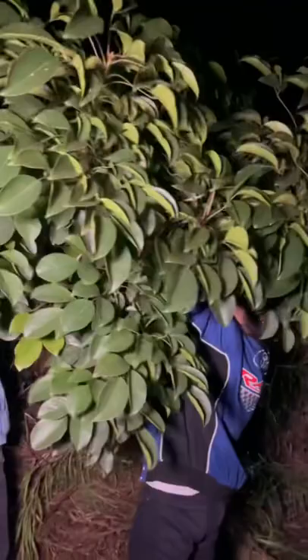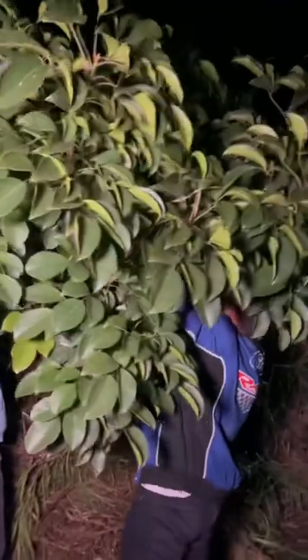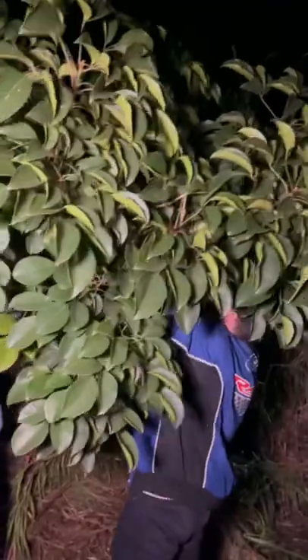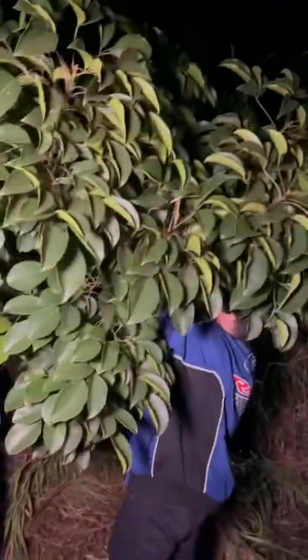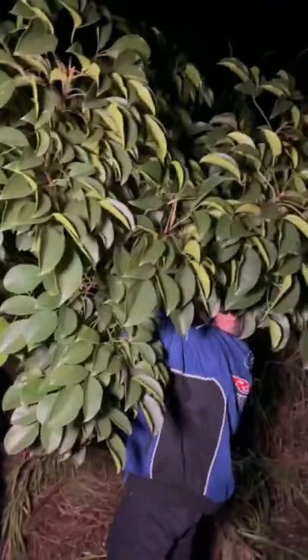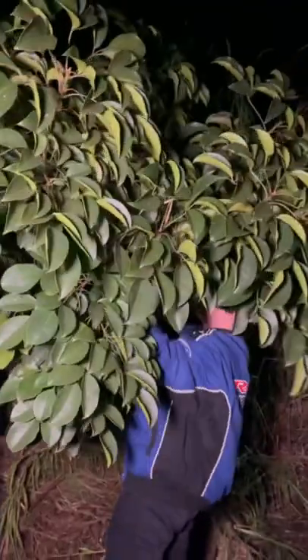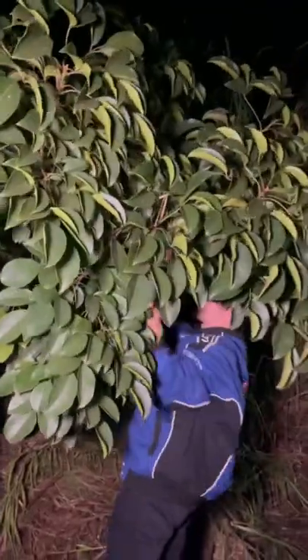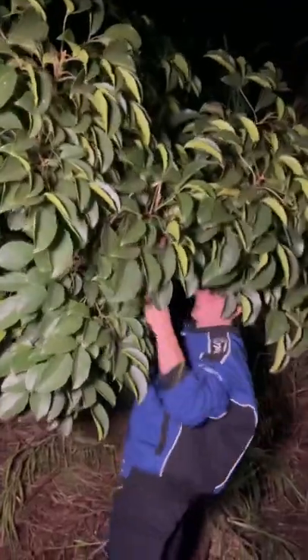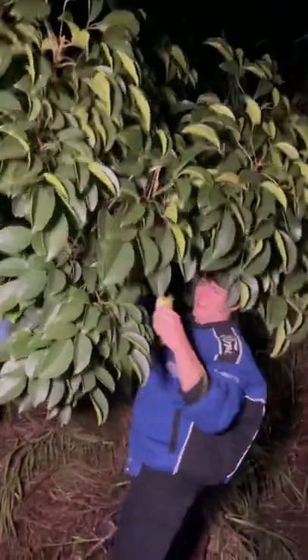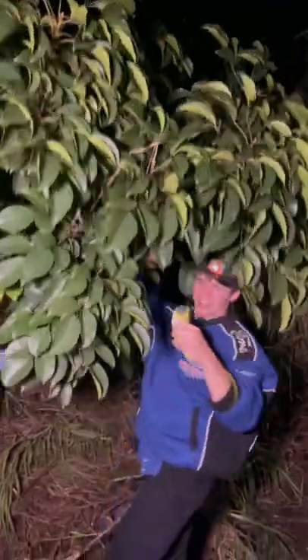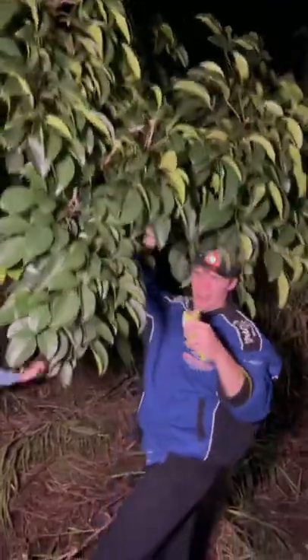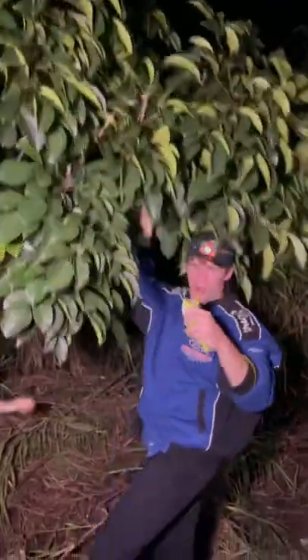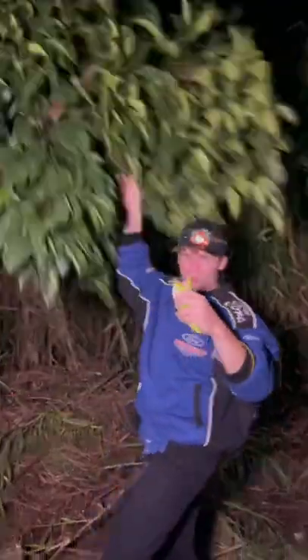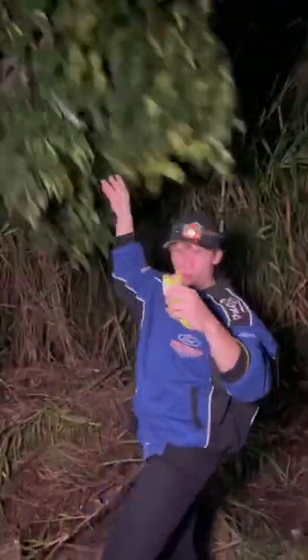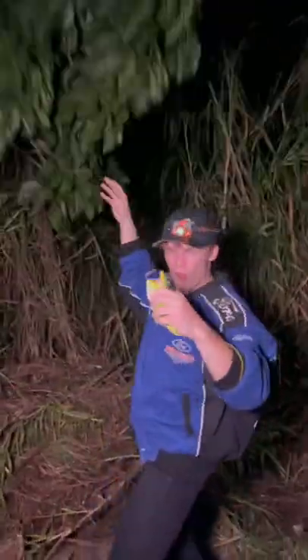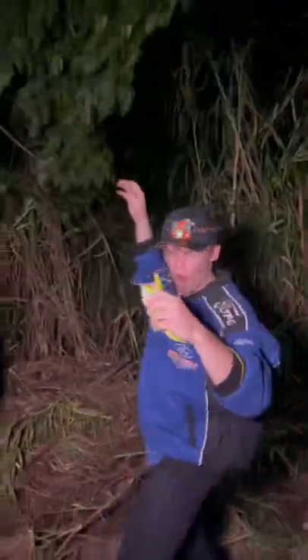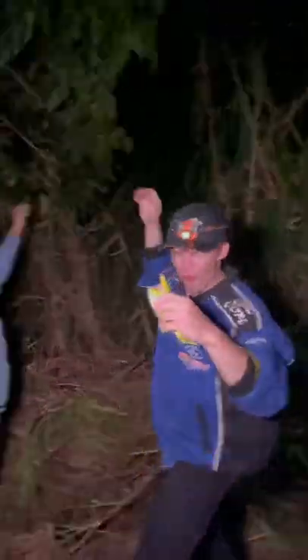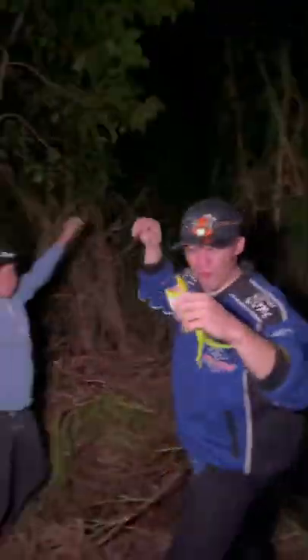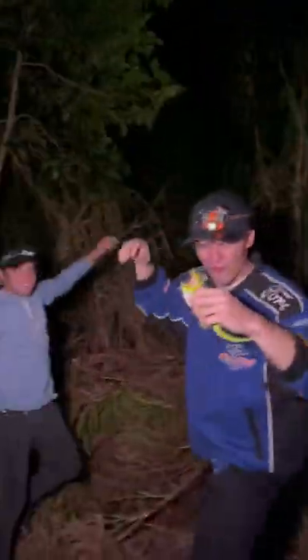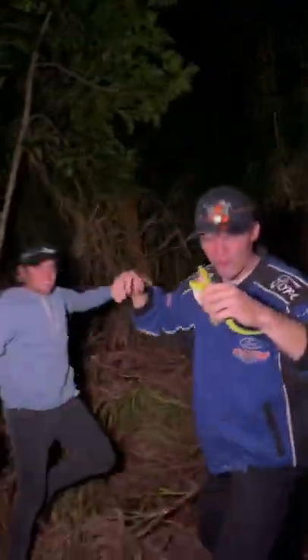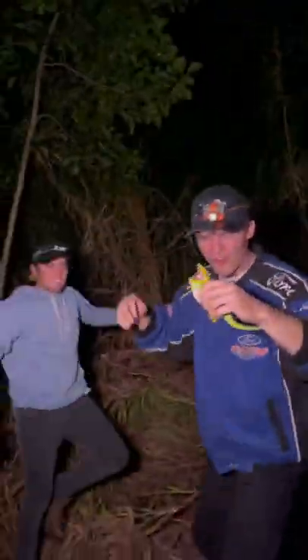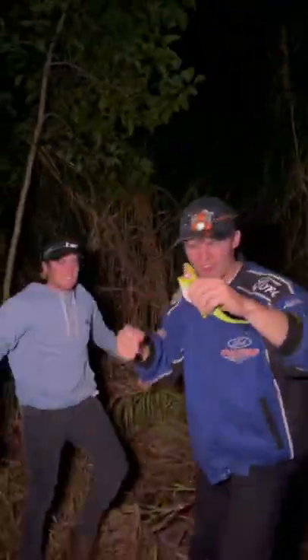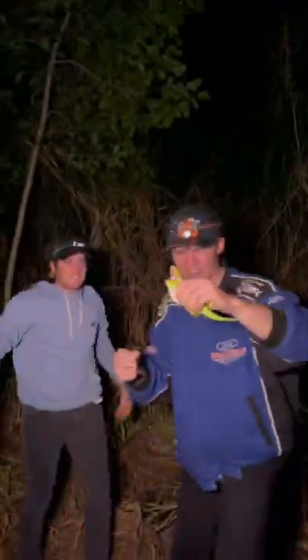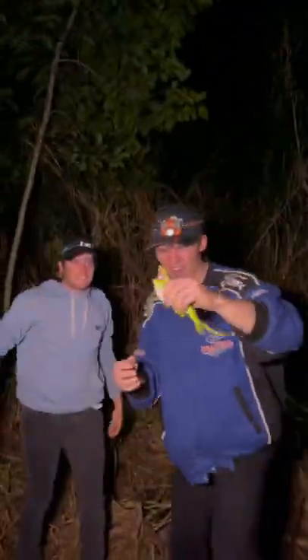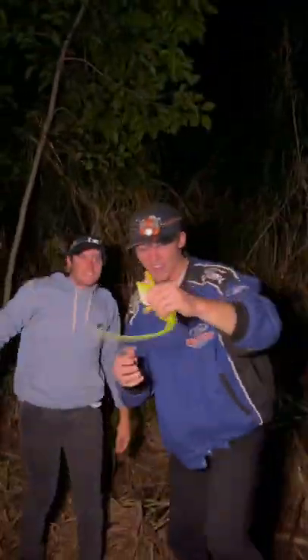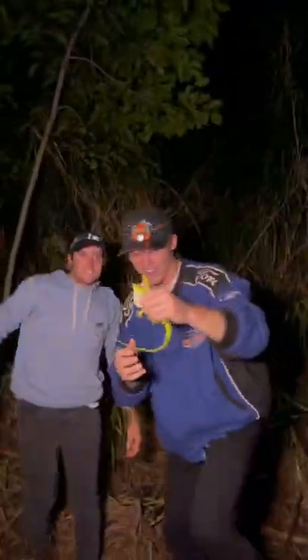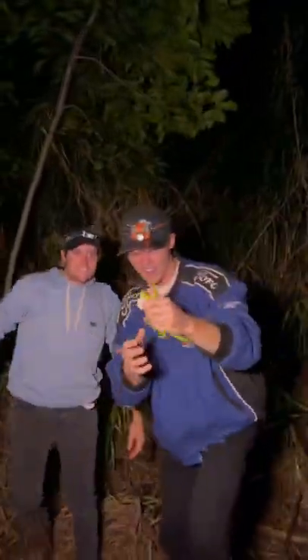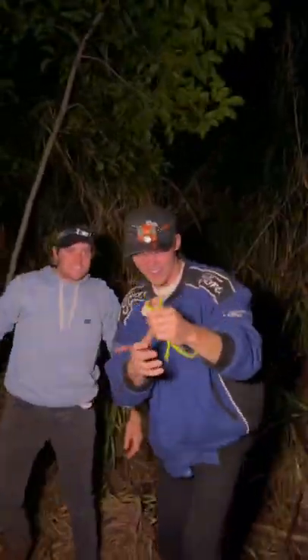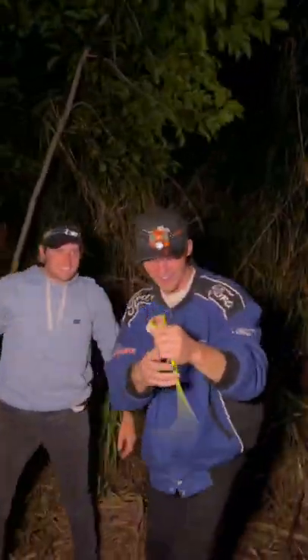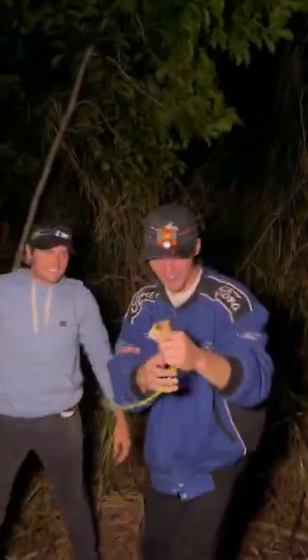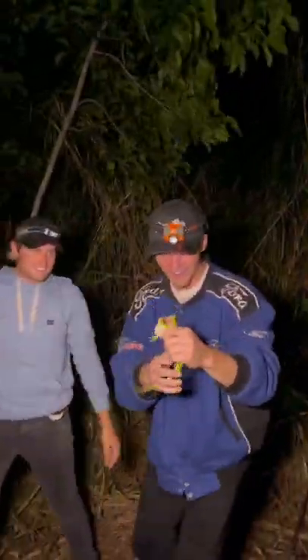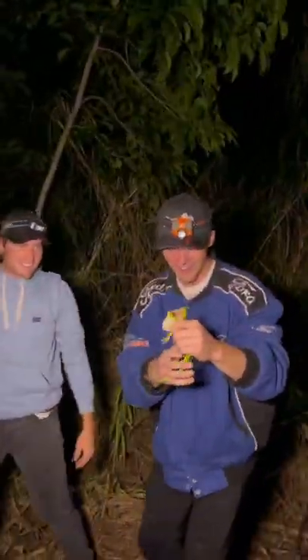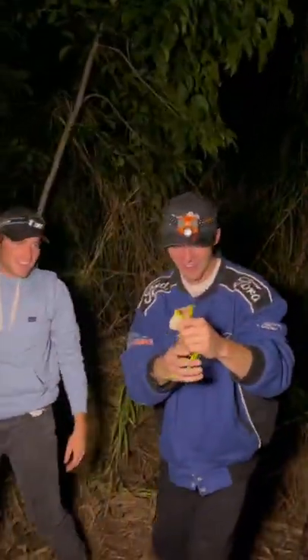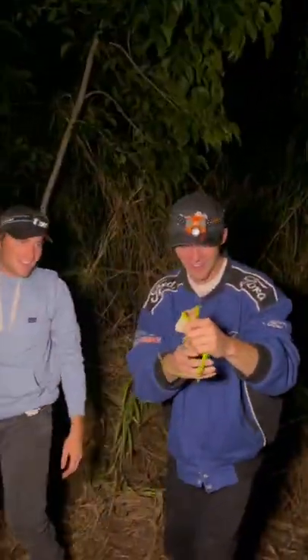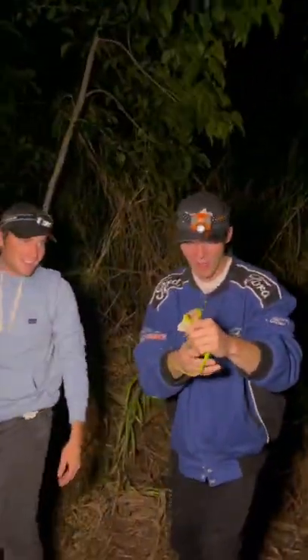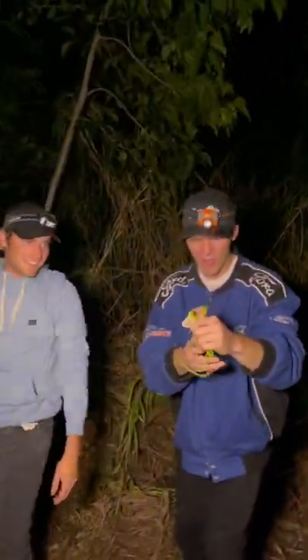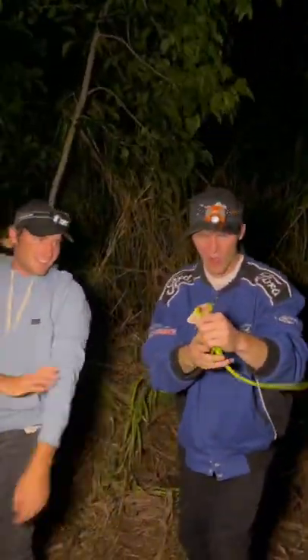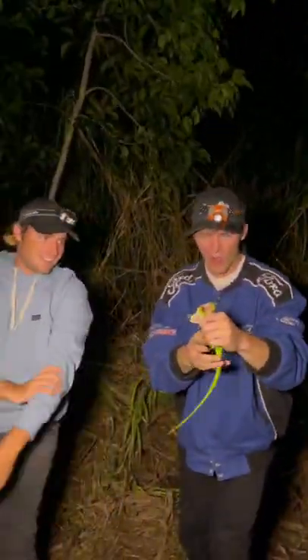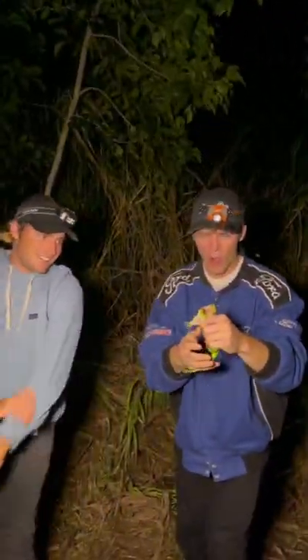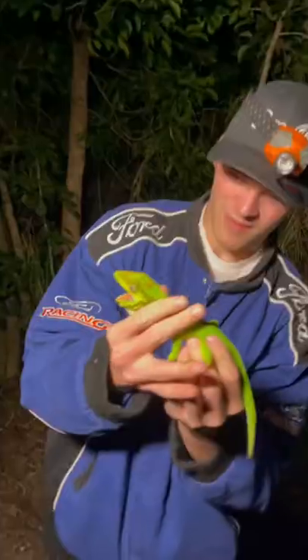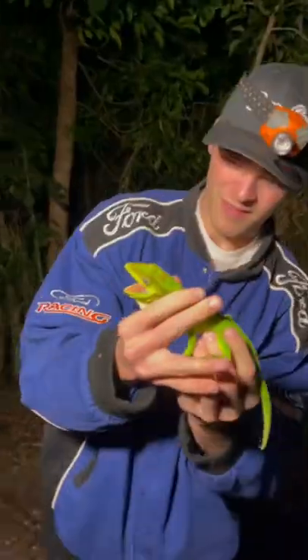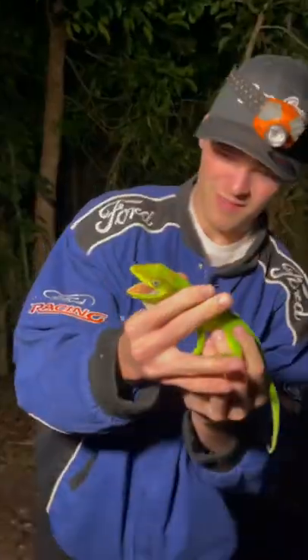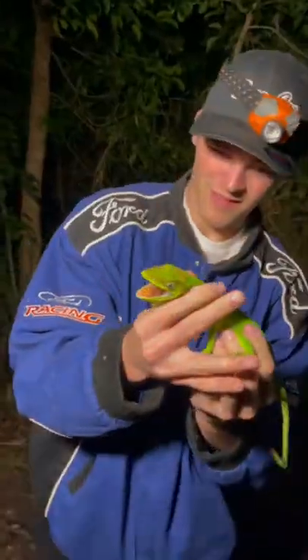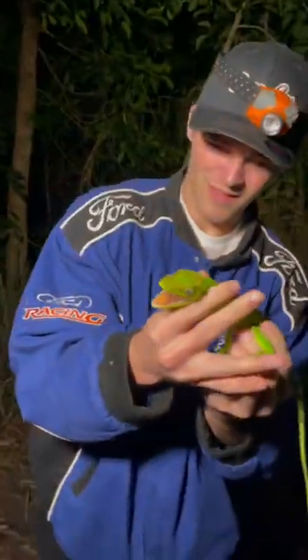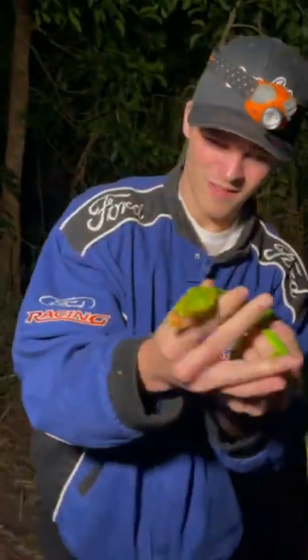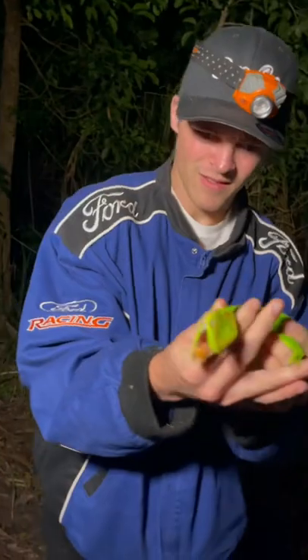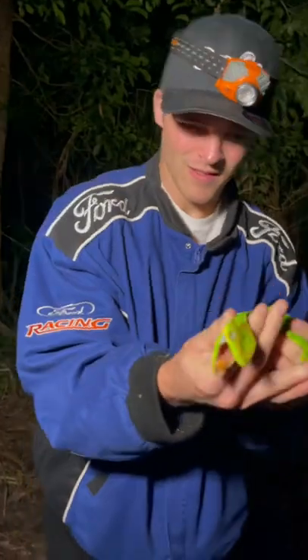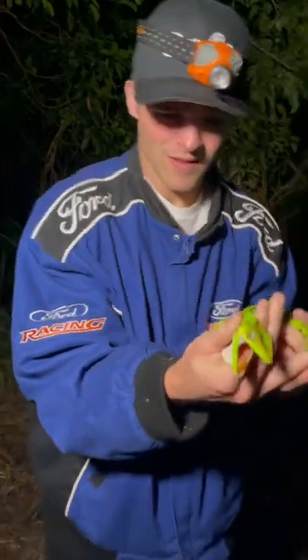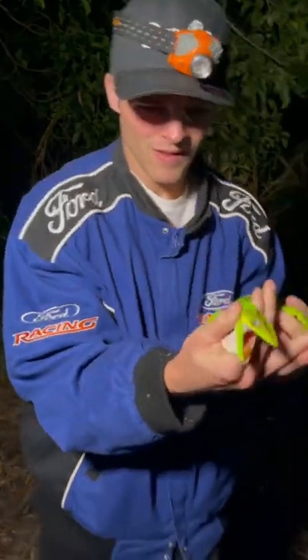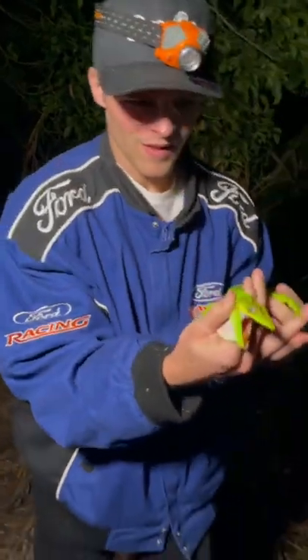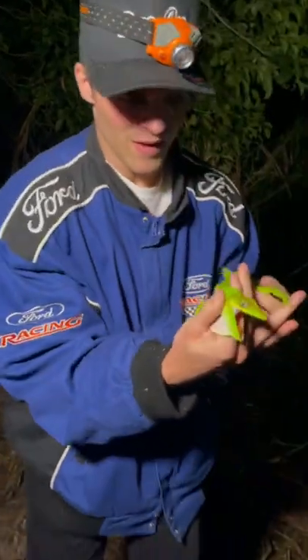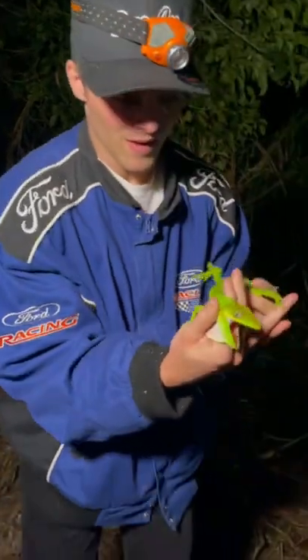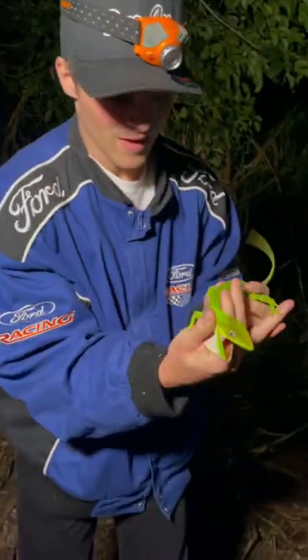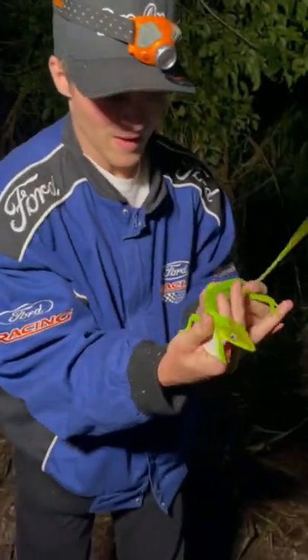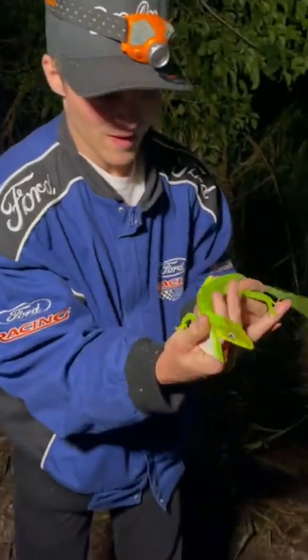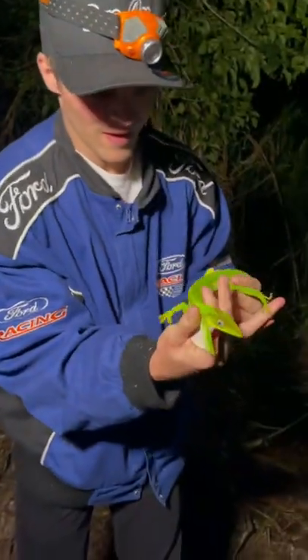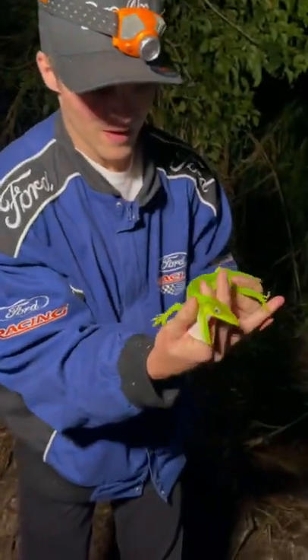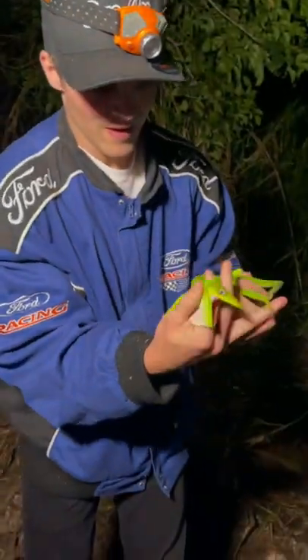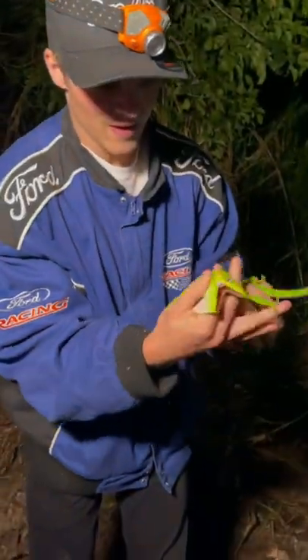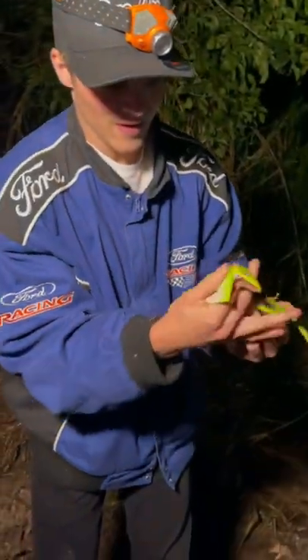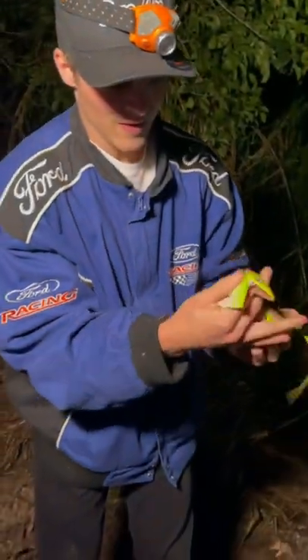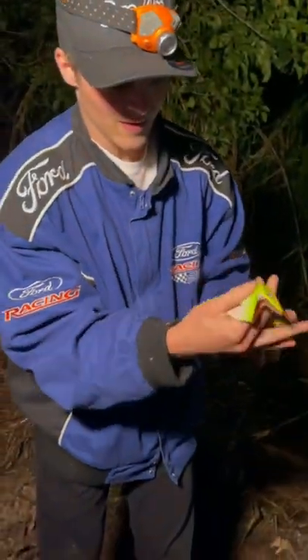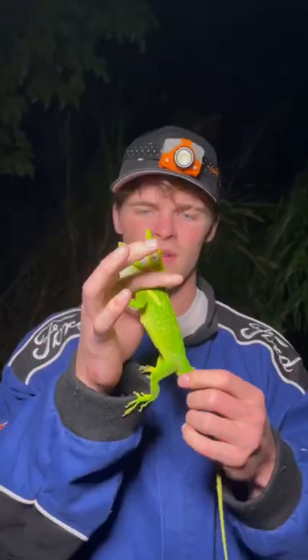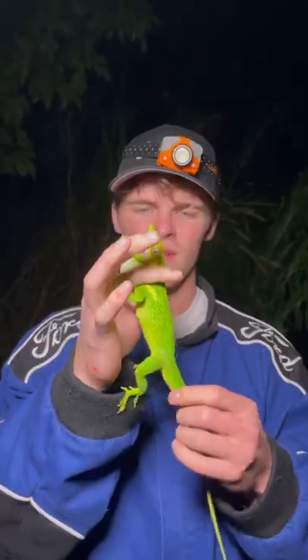Our third find of the night was a green Cuban anole. These guys look like little dragons brought to life. They may be harmless but their bite does pack a punch.